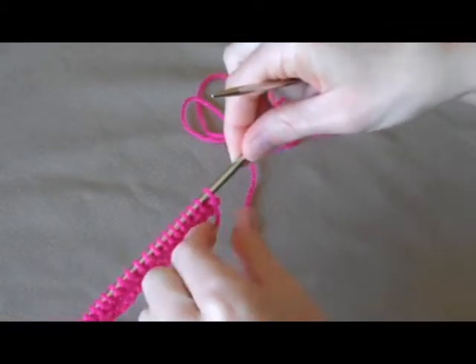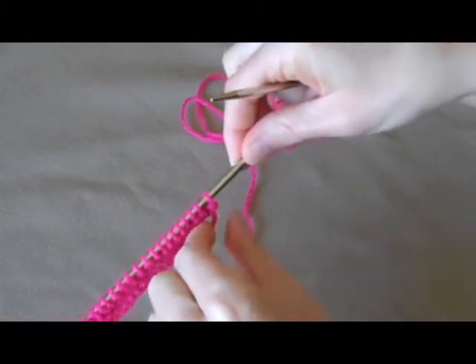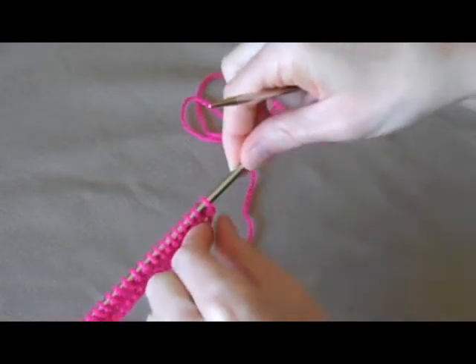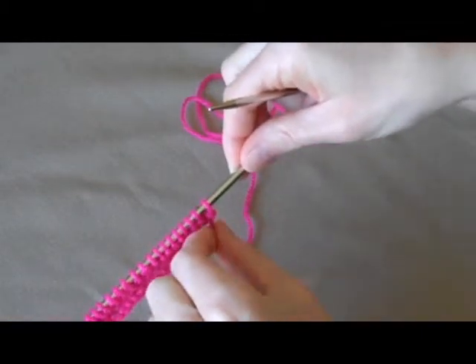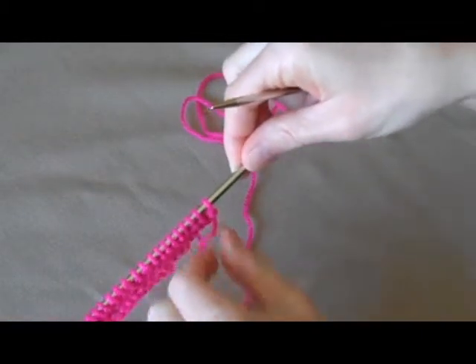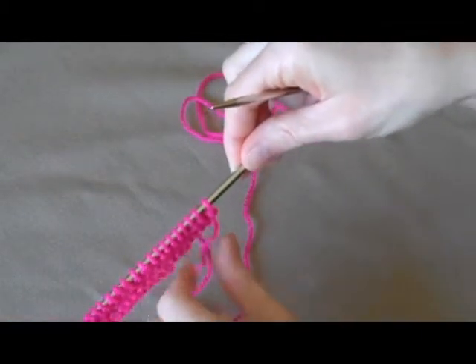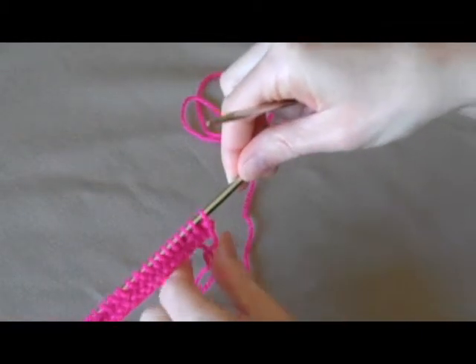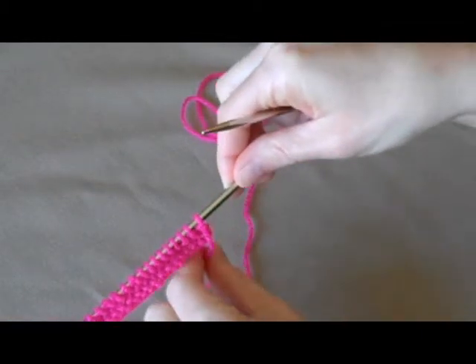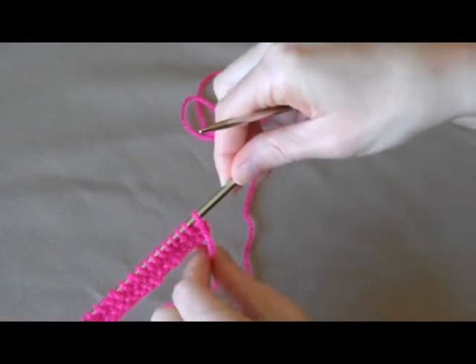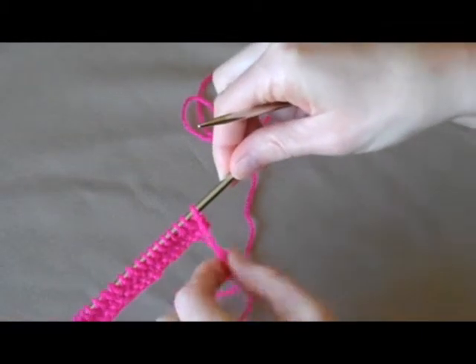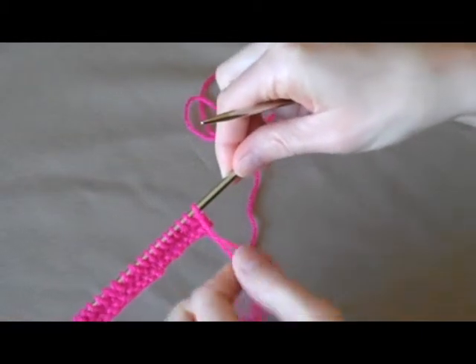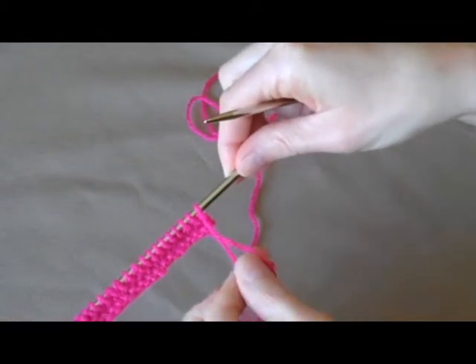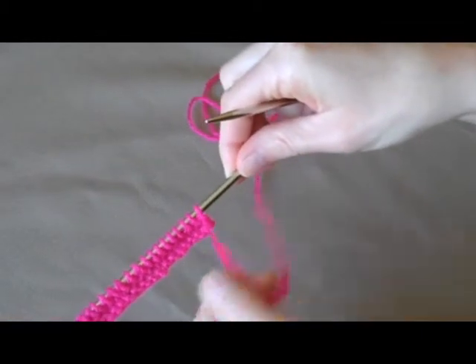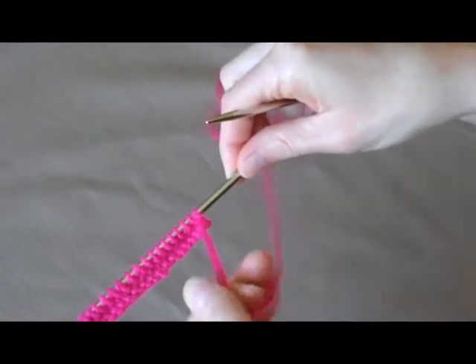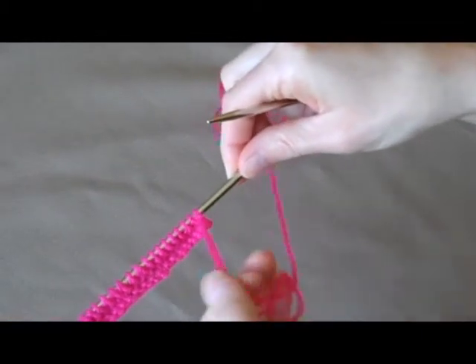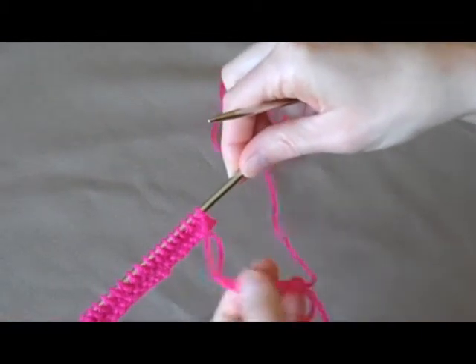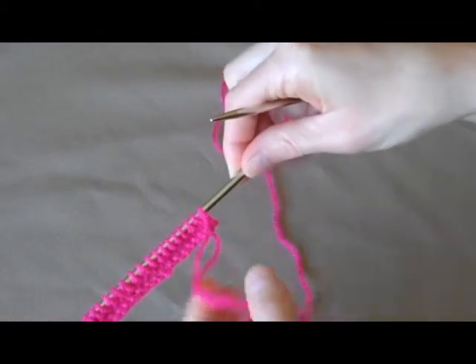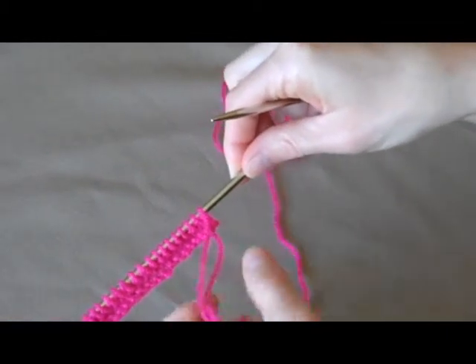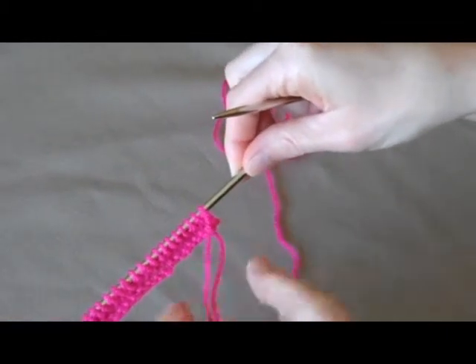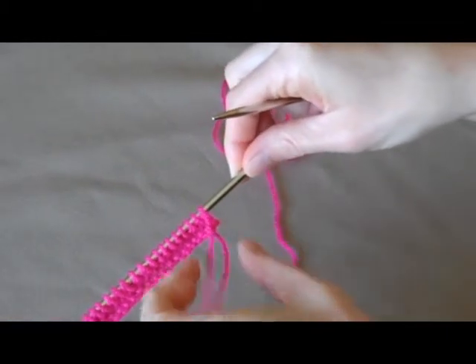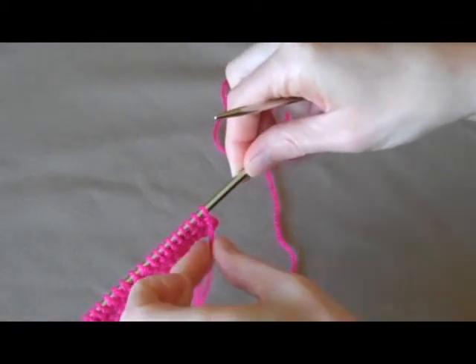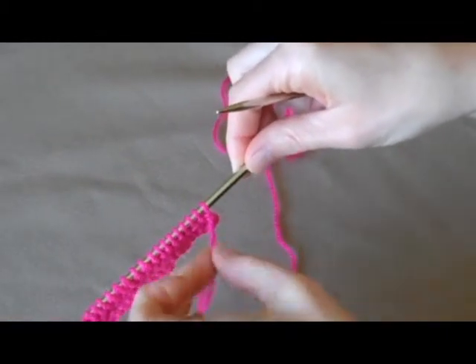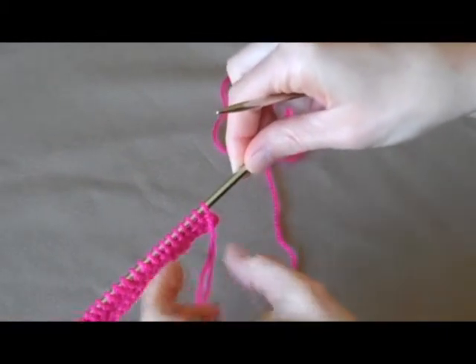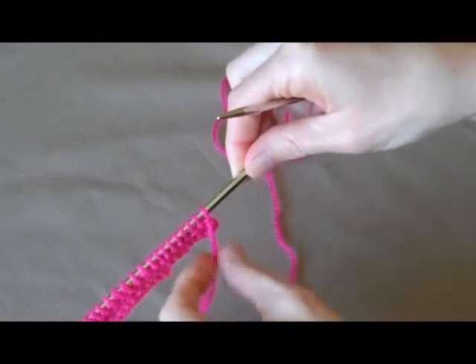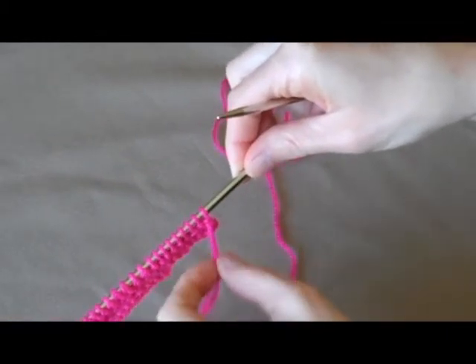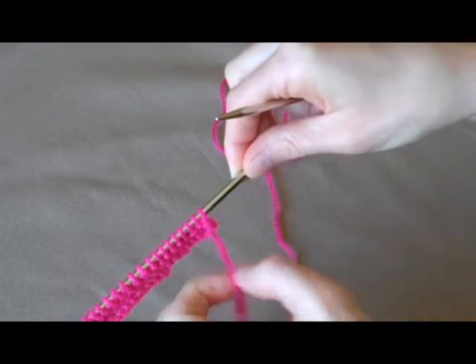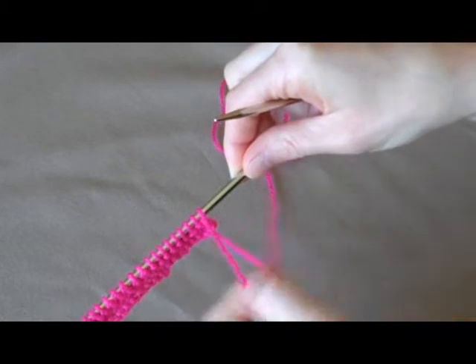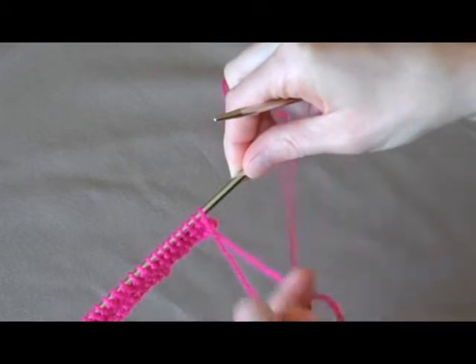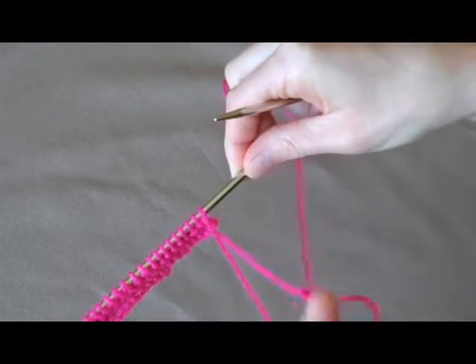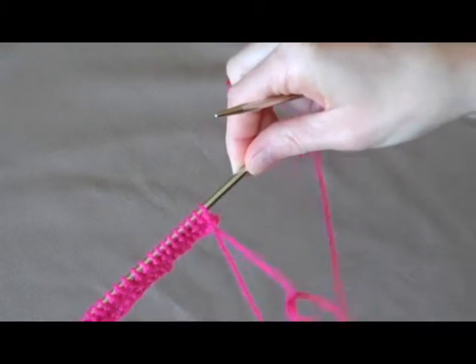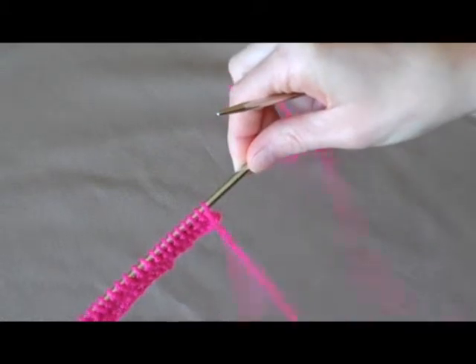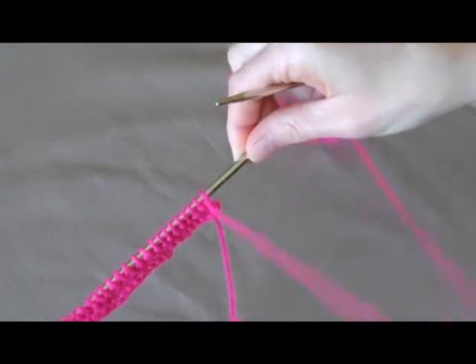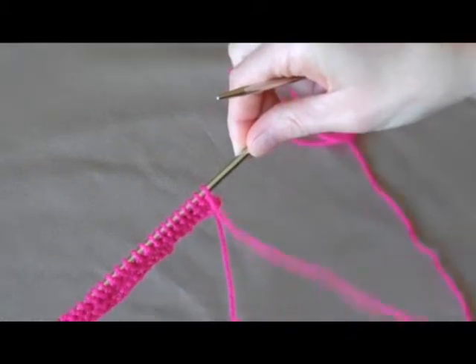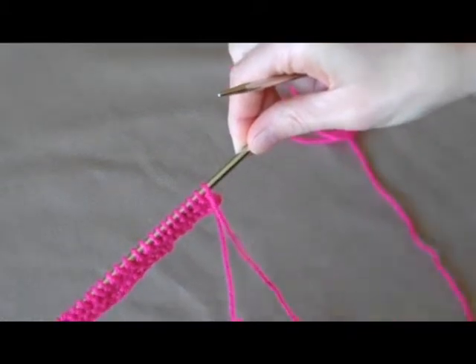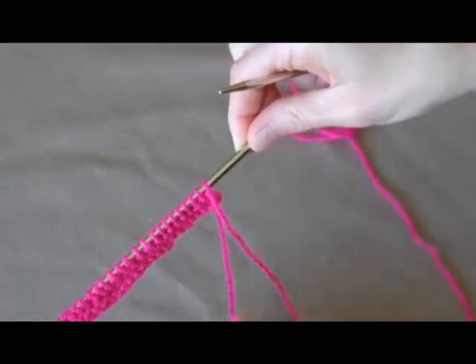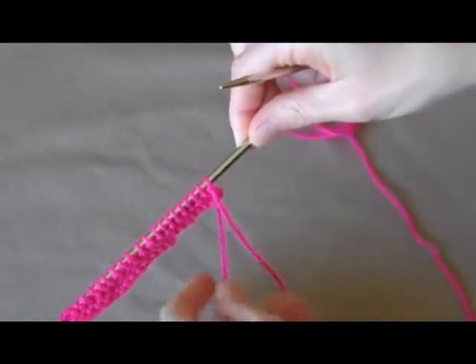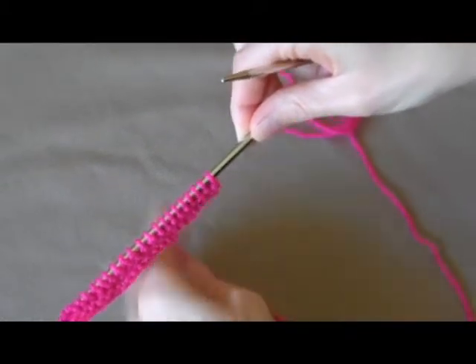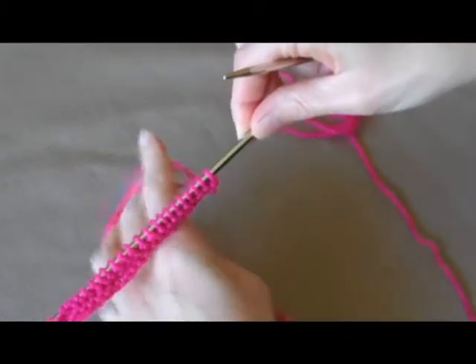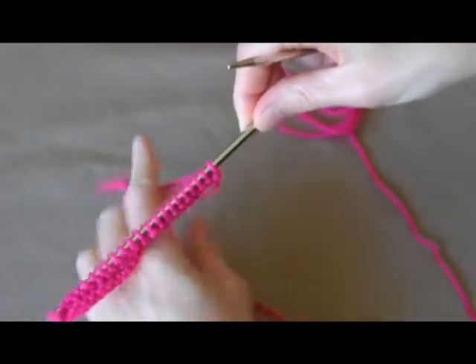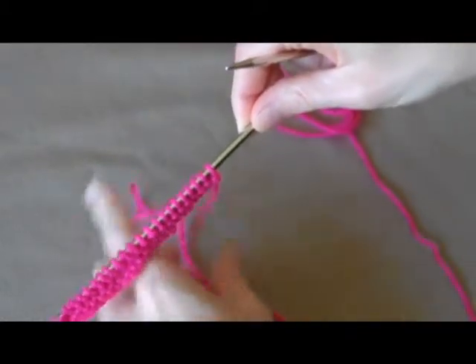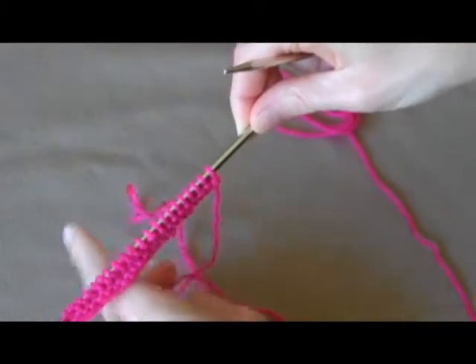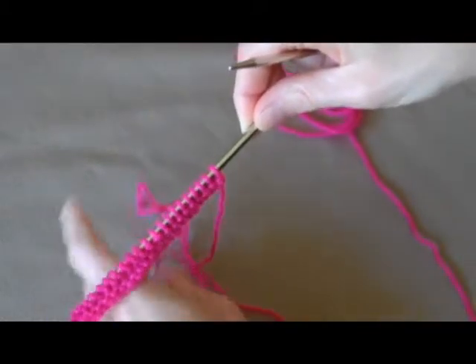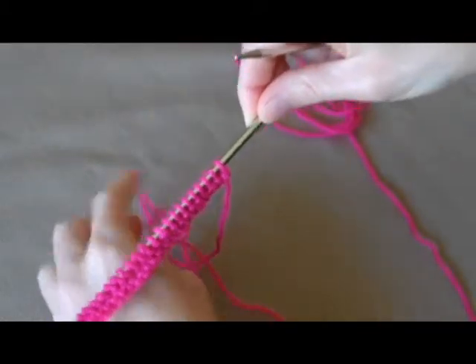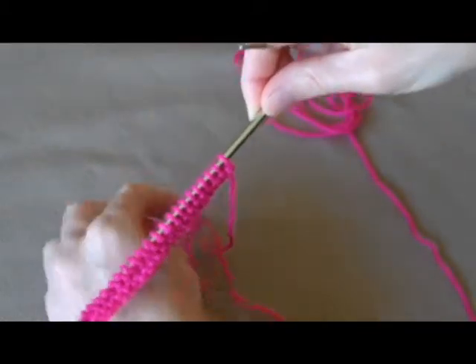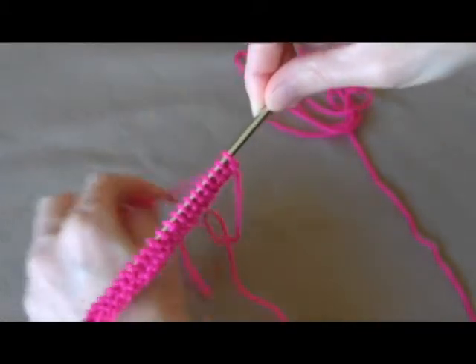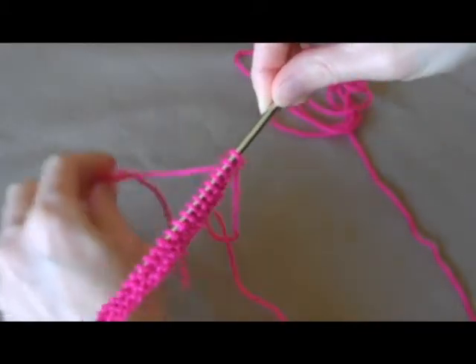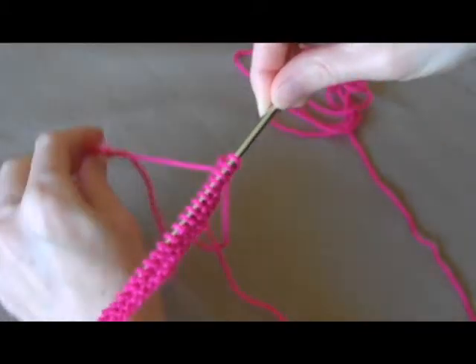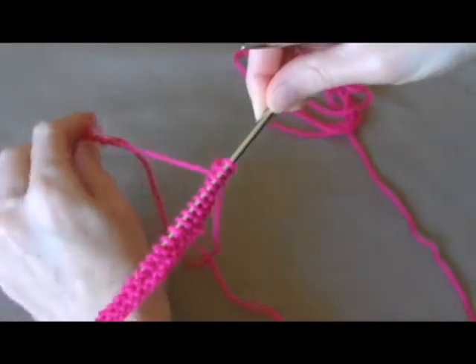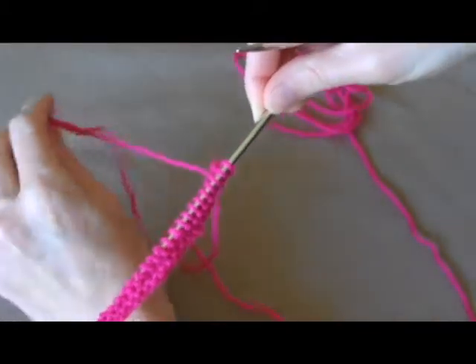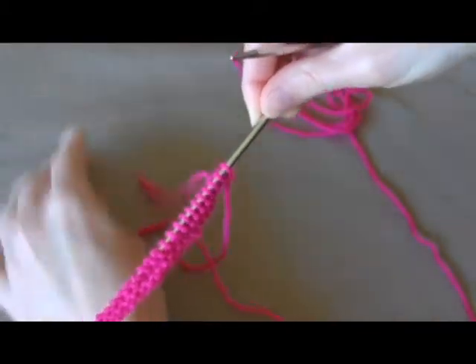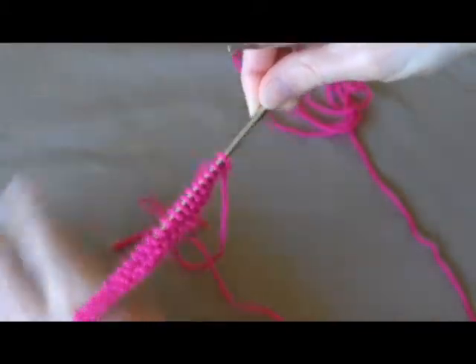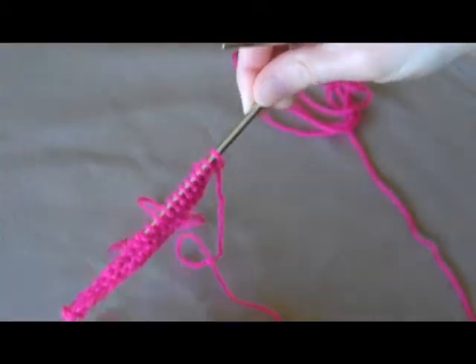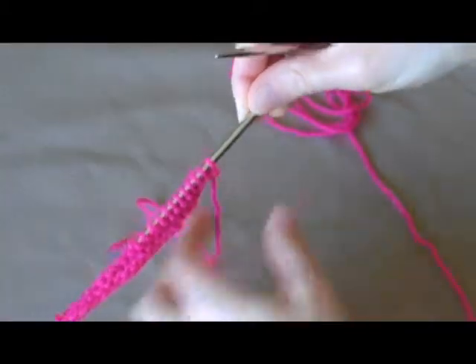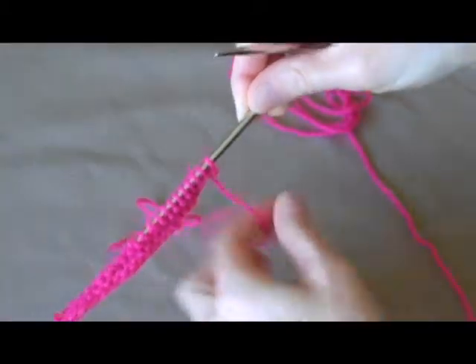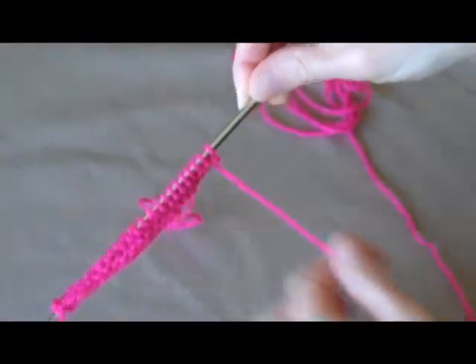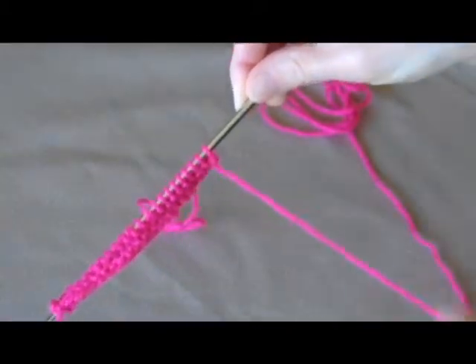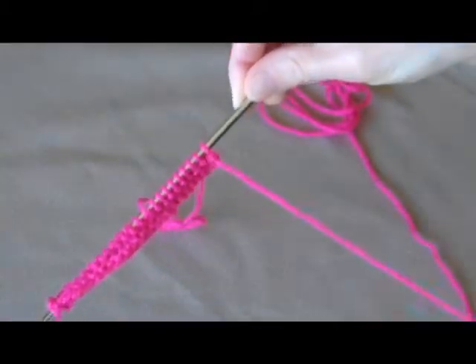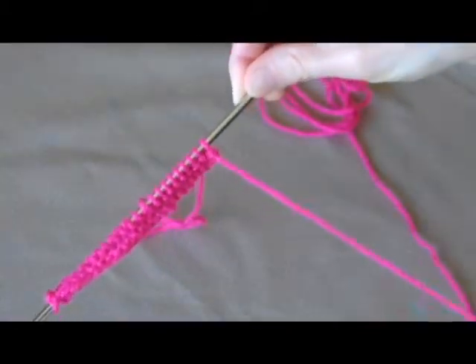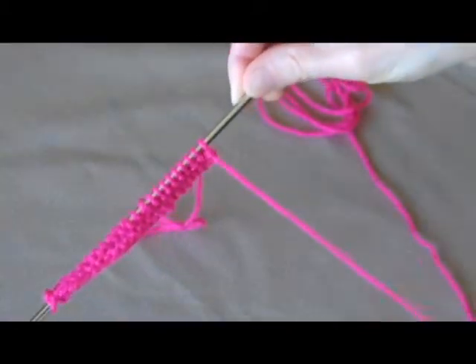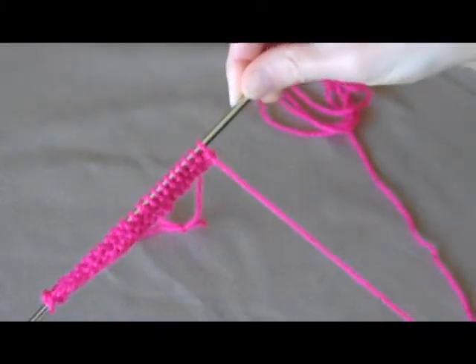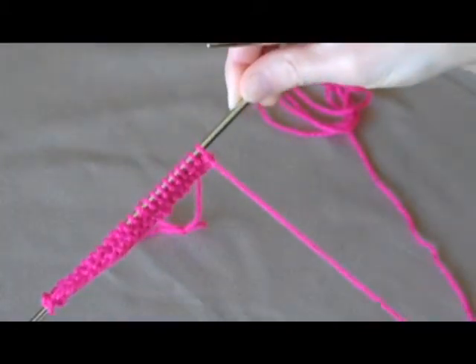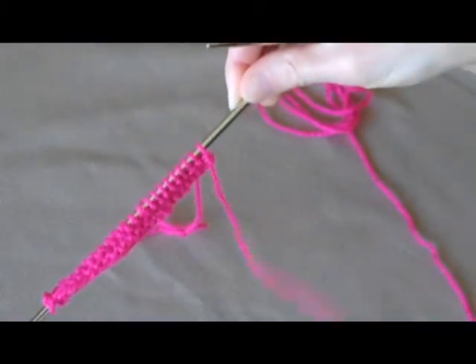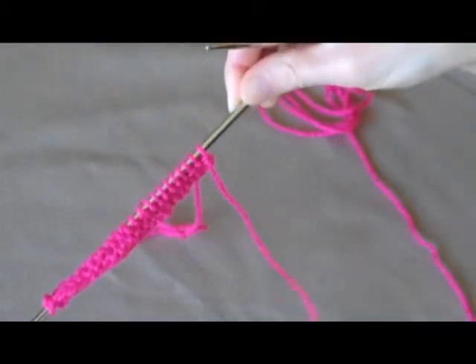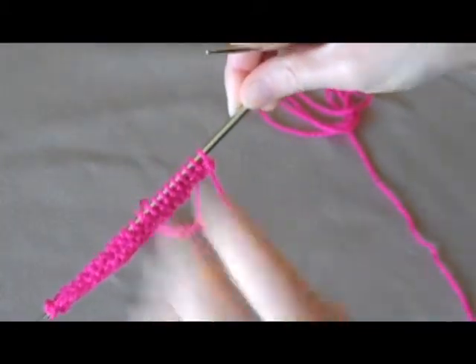For the purl stitch you need to have the yarn to the front of your work. Not the tail yarn, but the yarn that's attached to the needle.